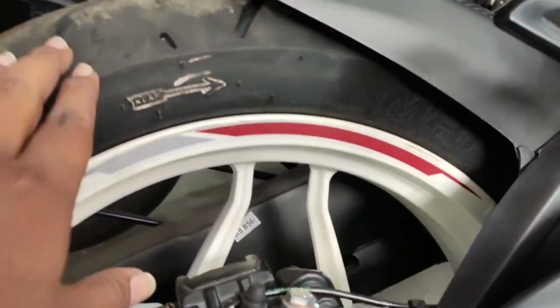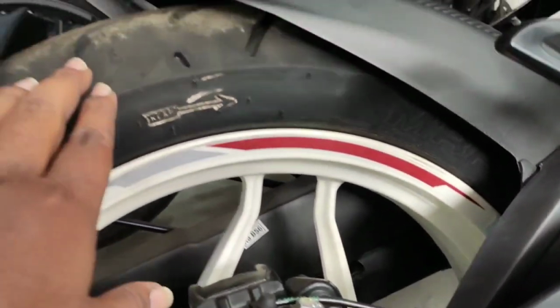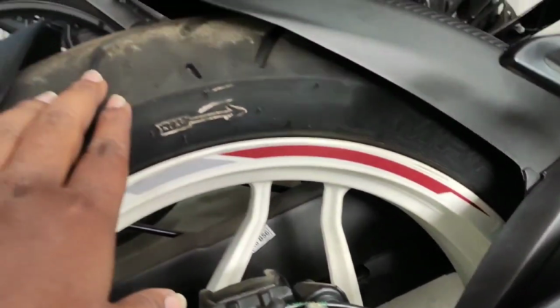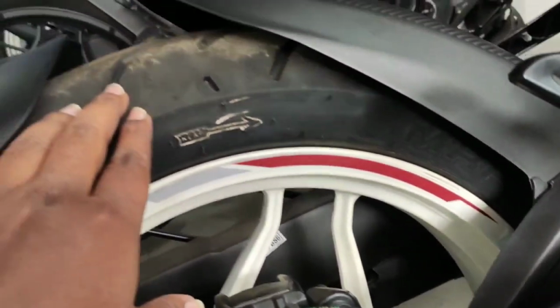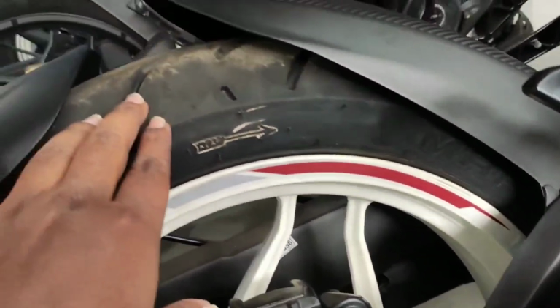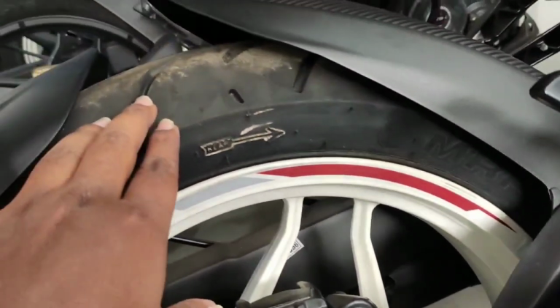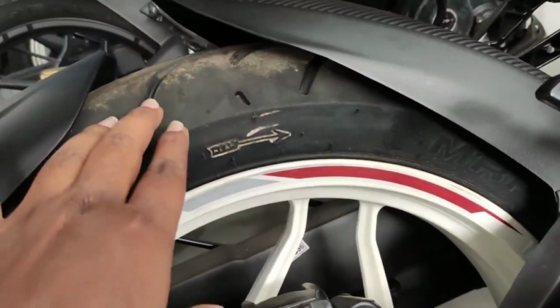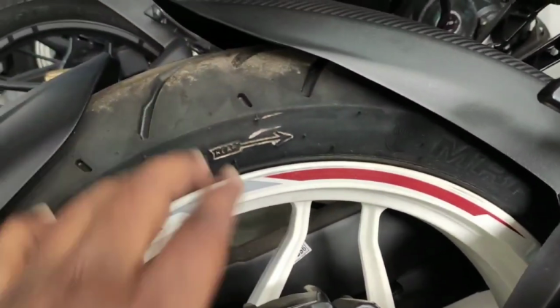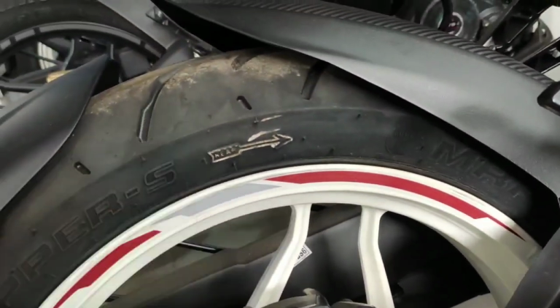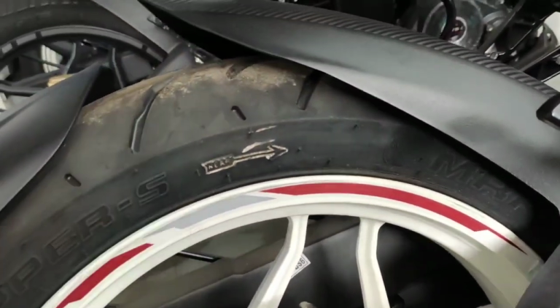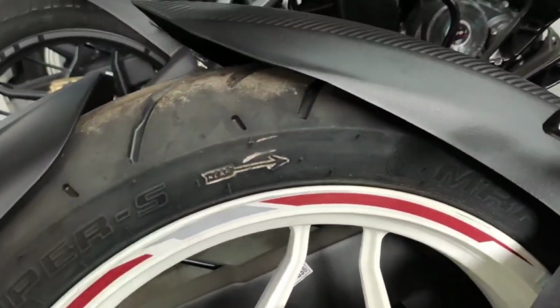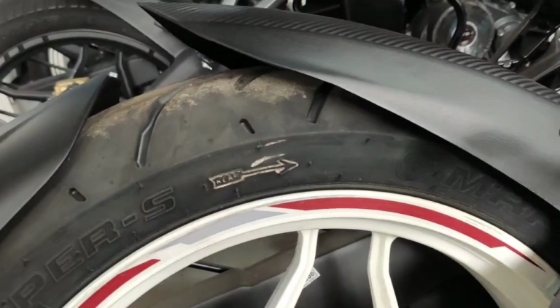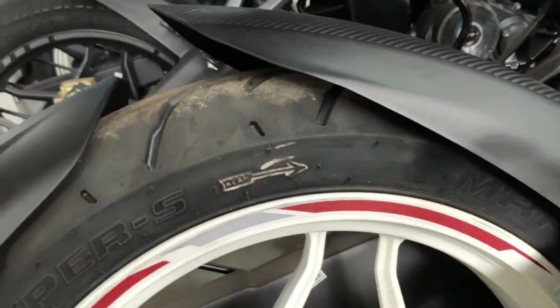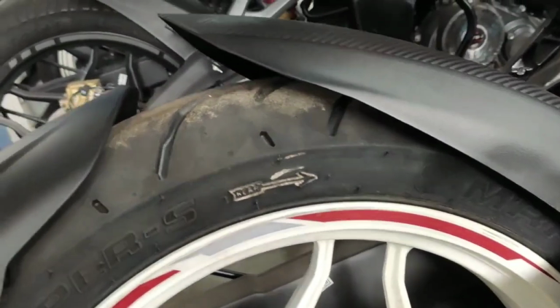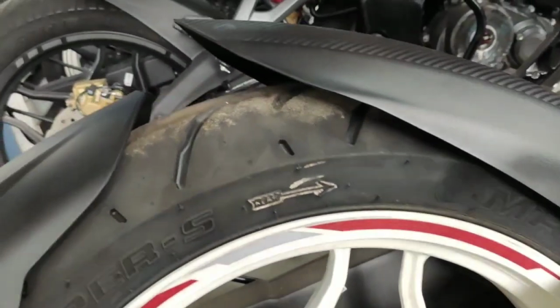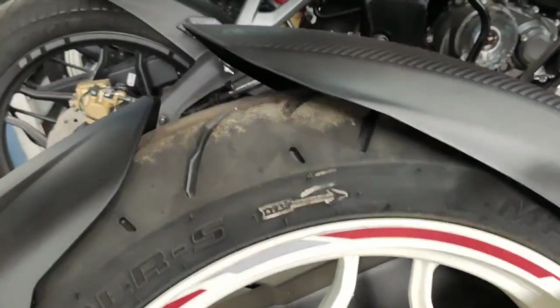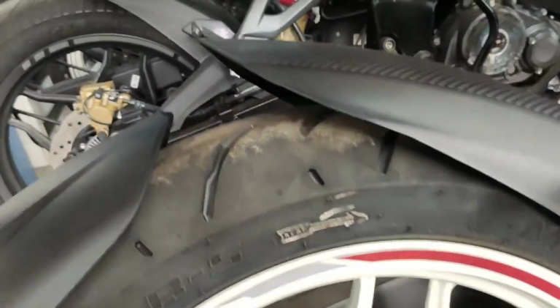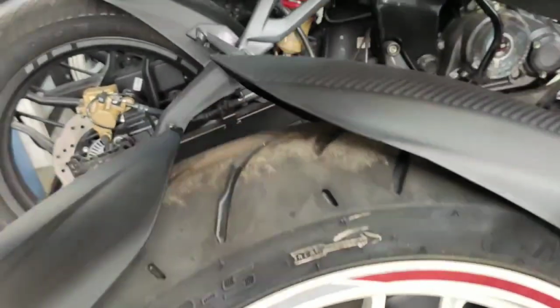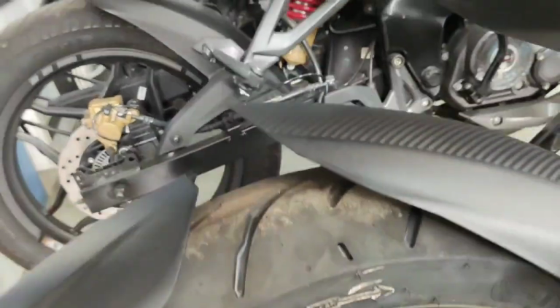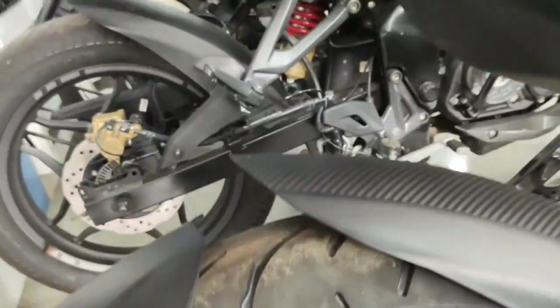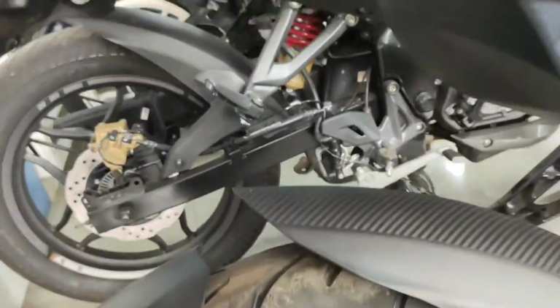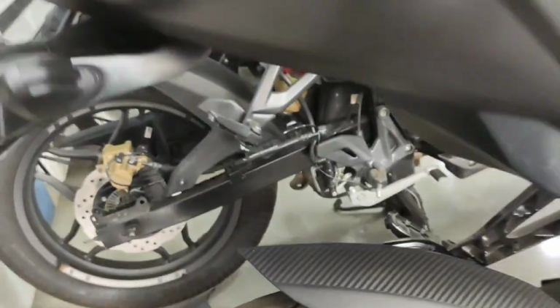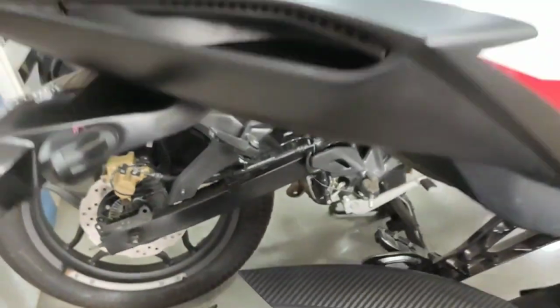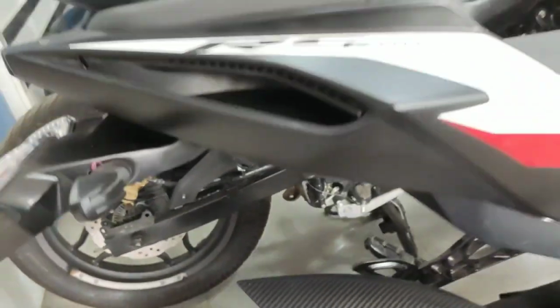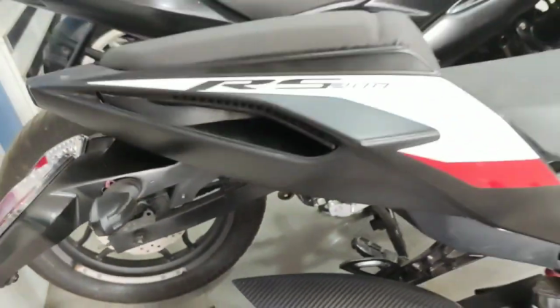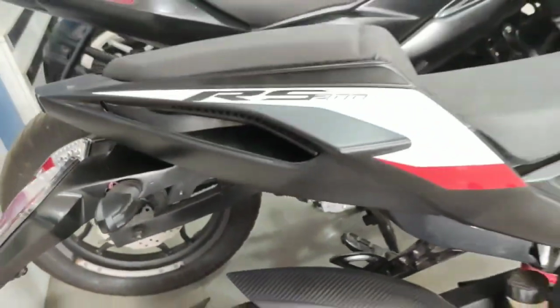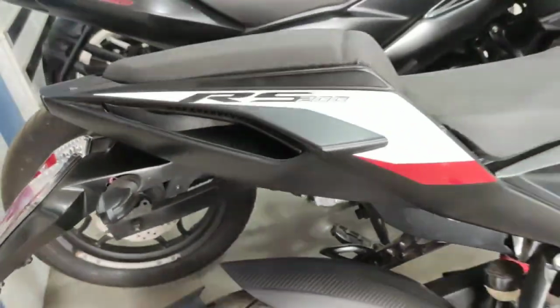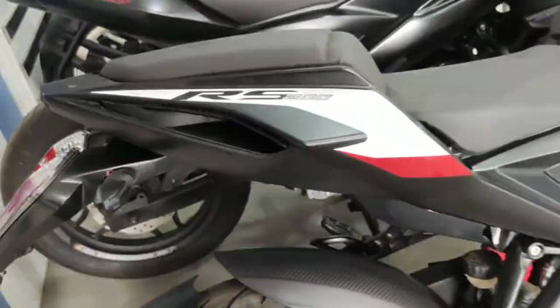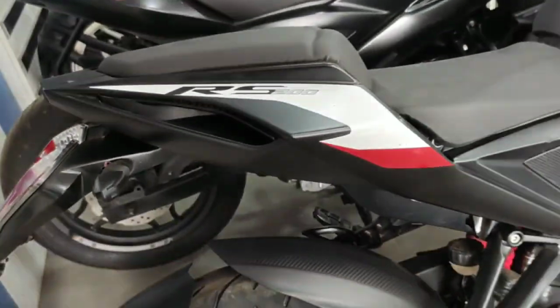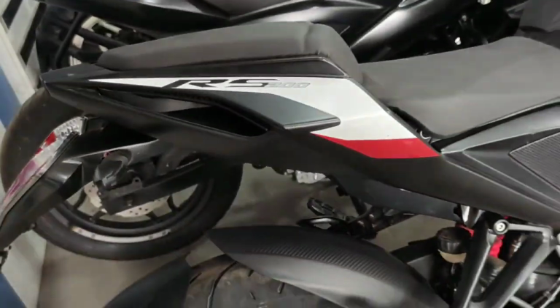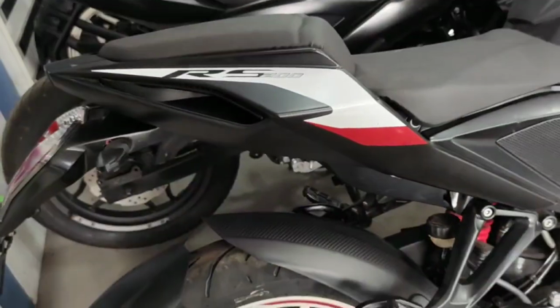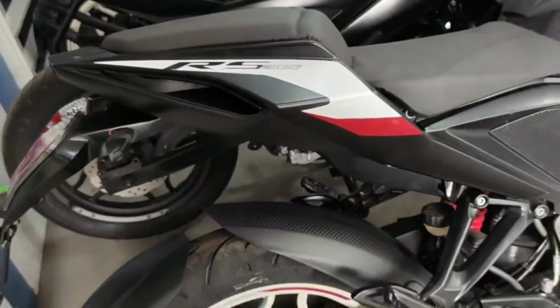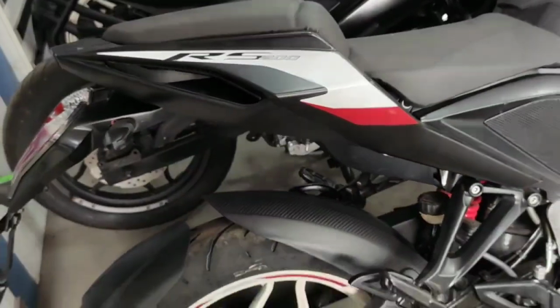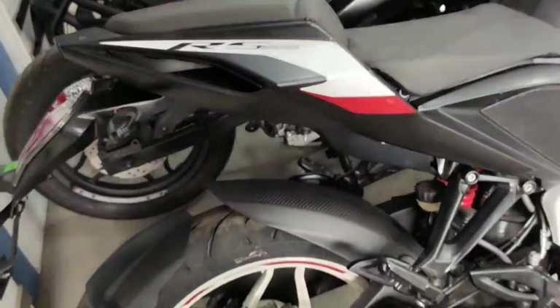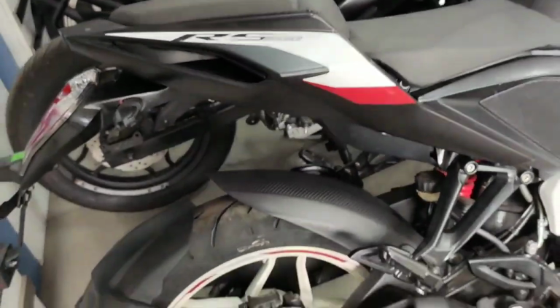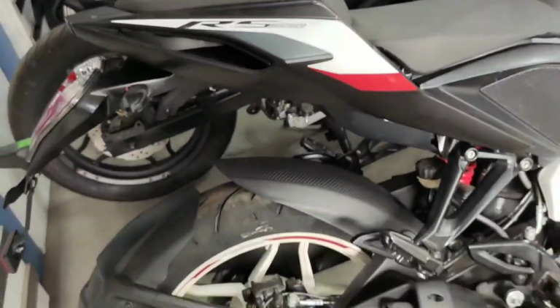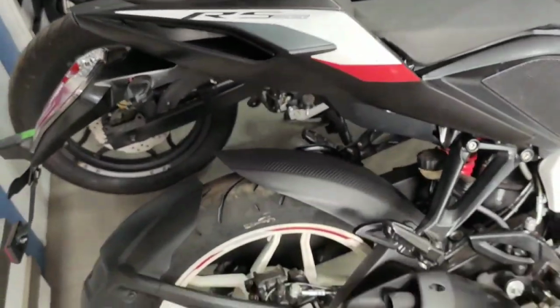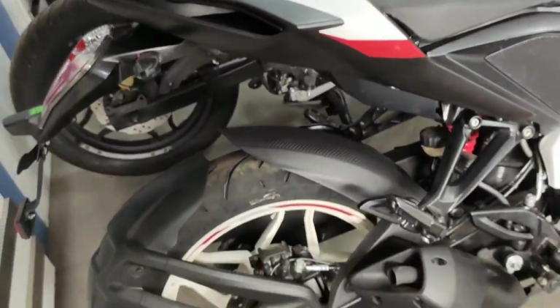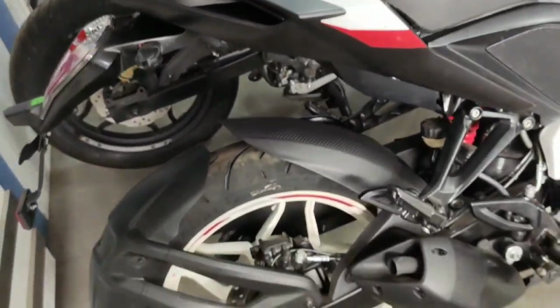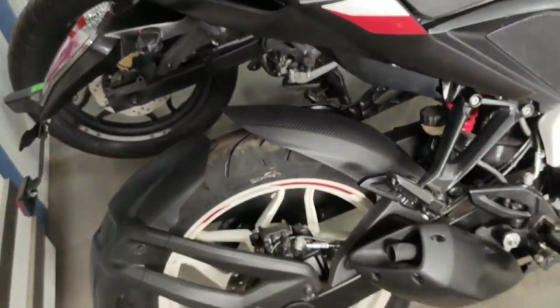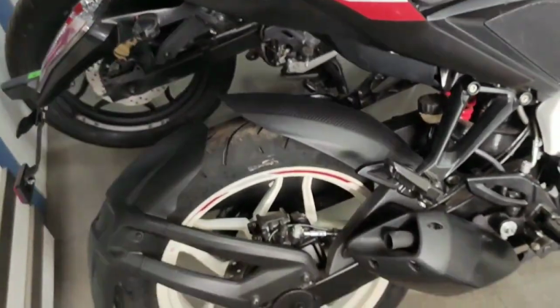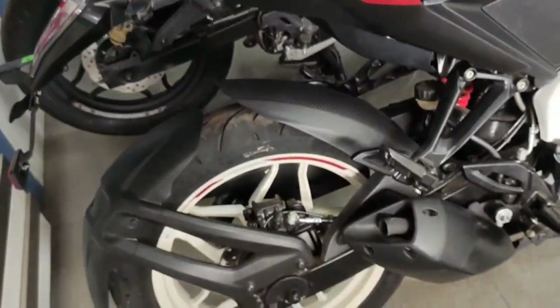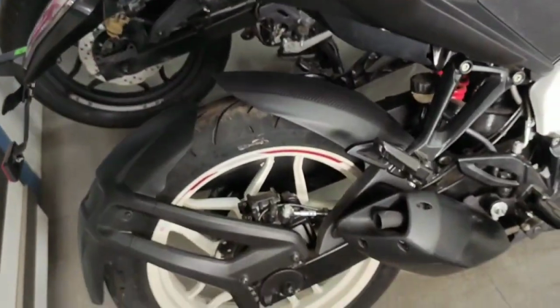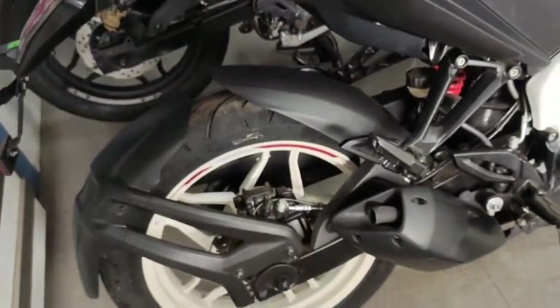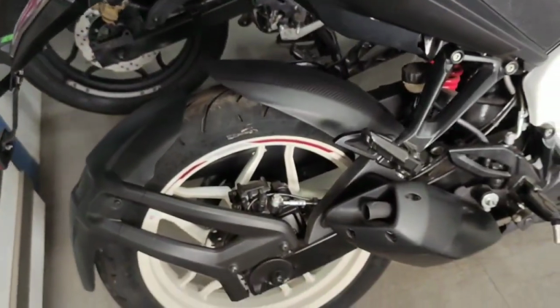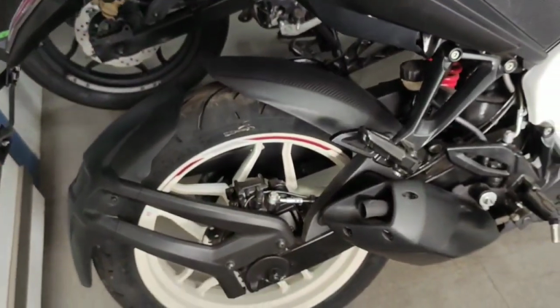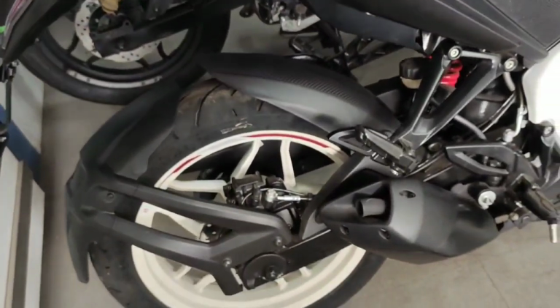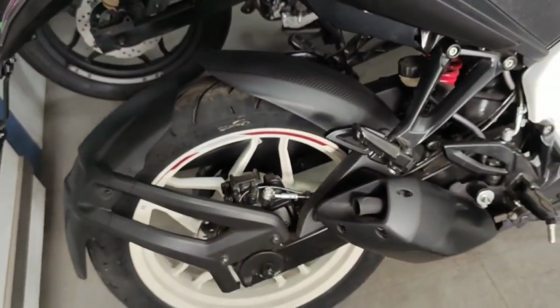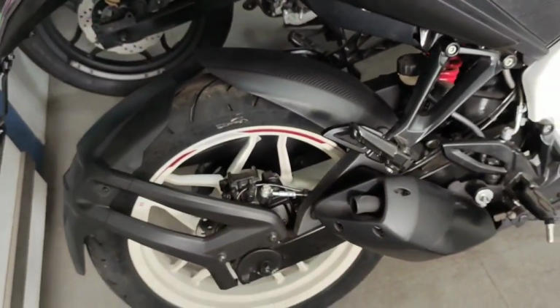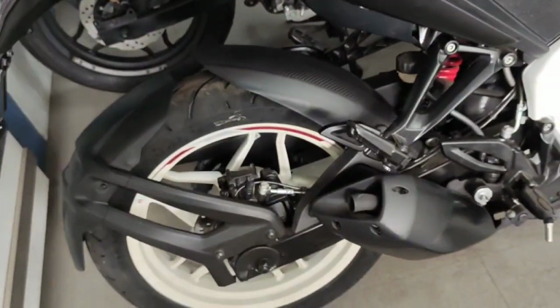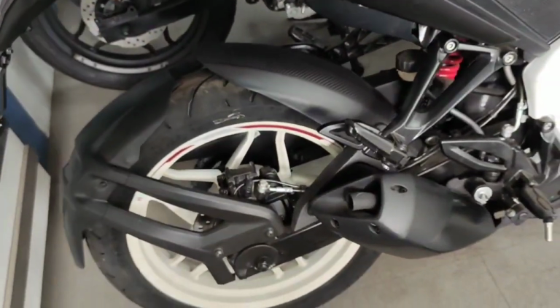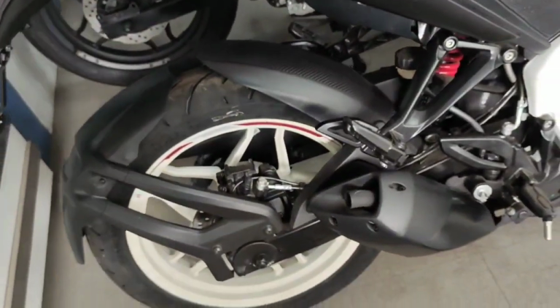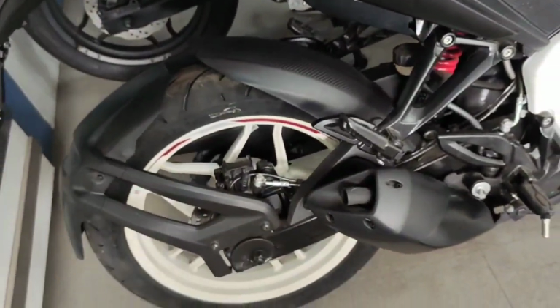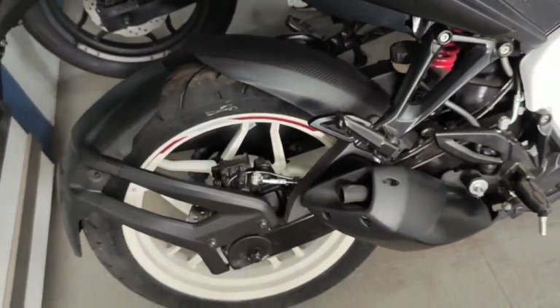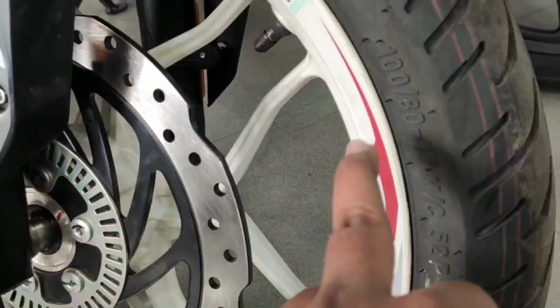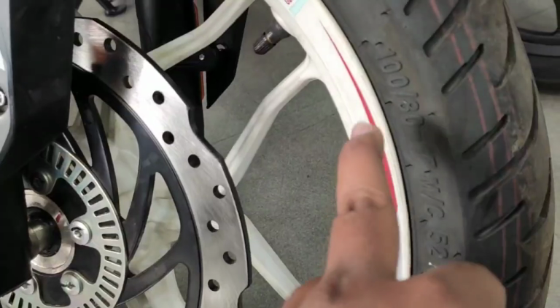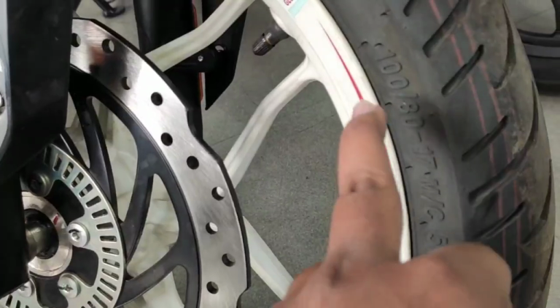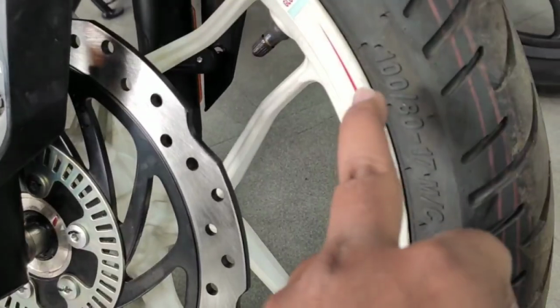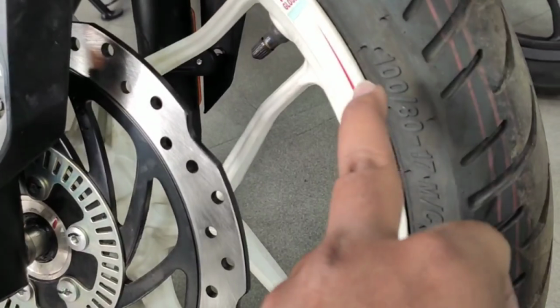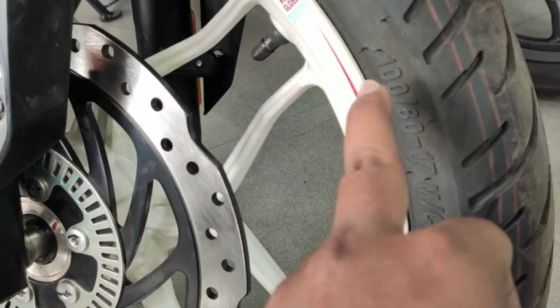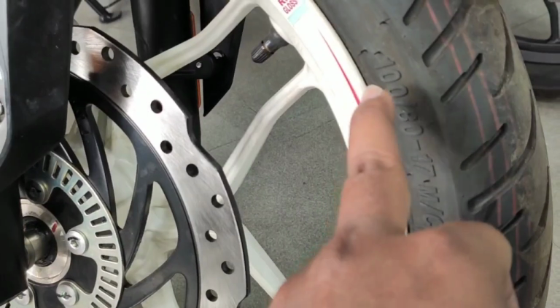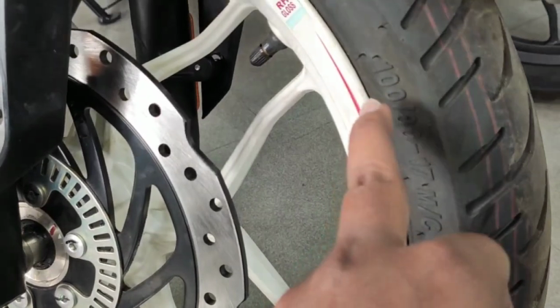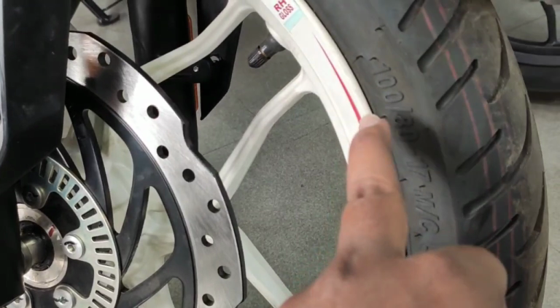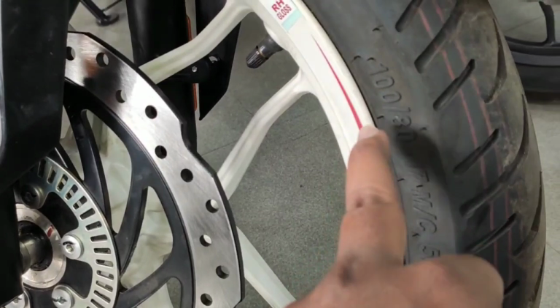The rear tire is 130/70 and the front tire is 100/80 mm.